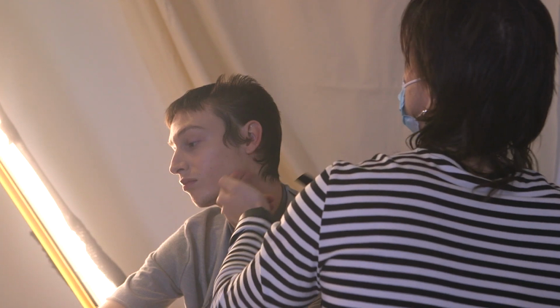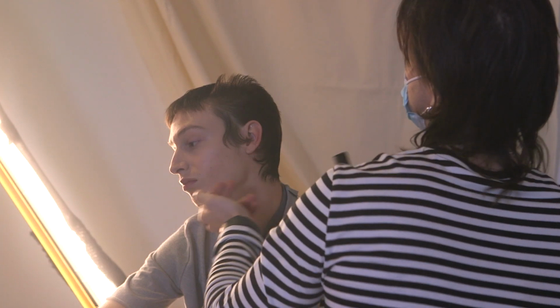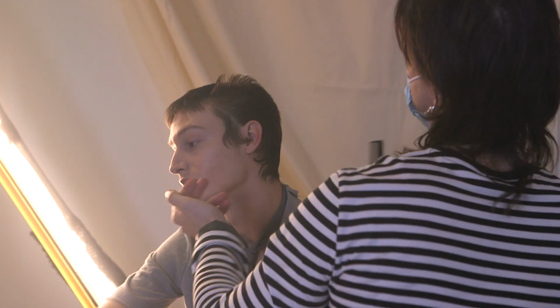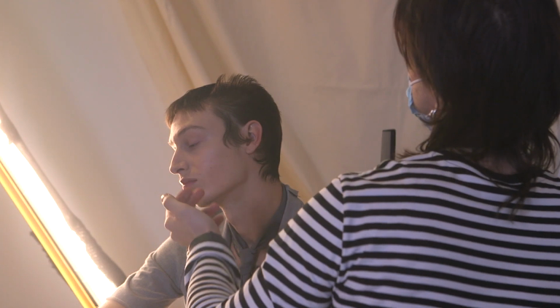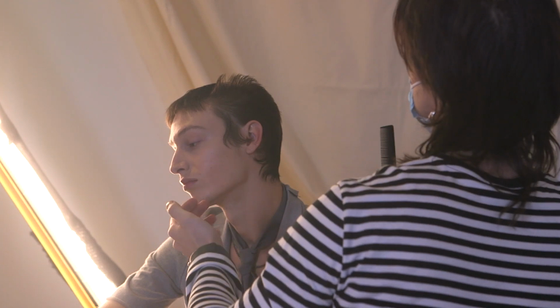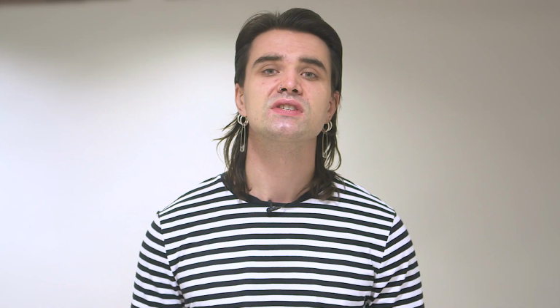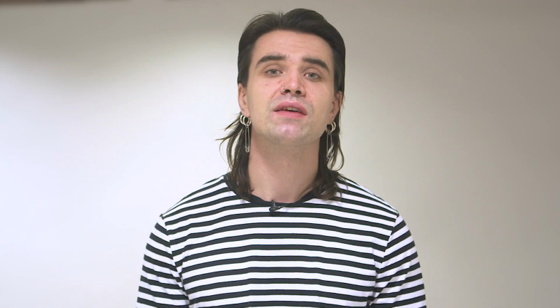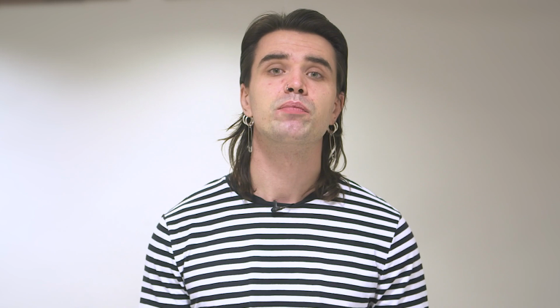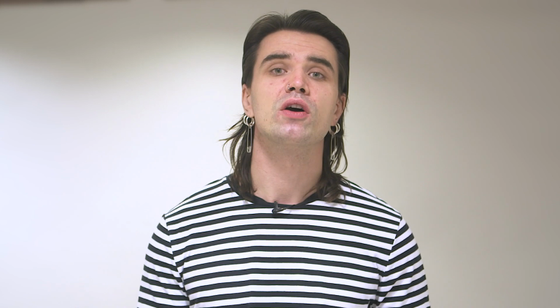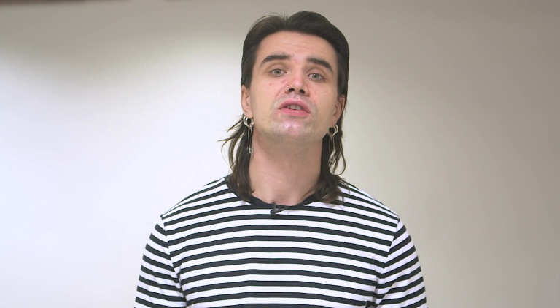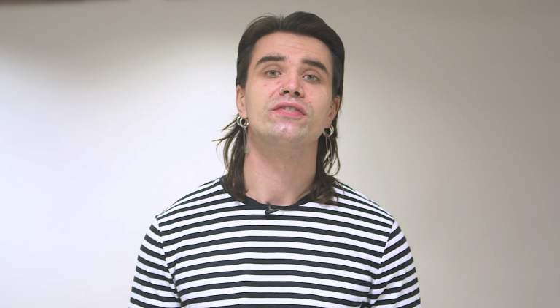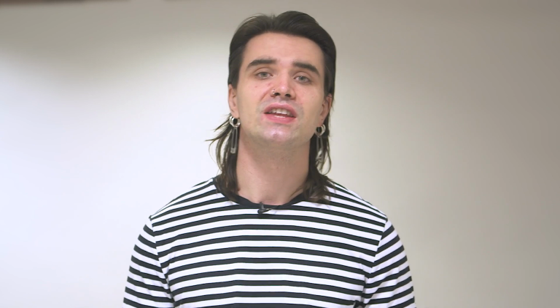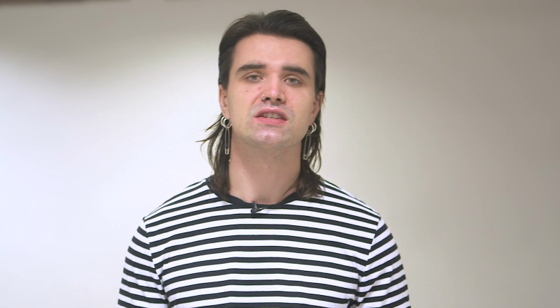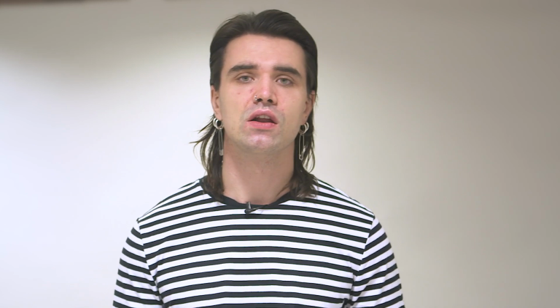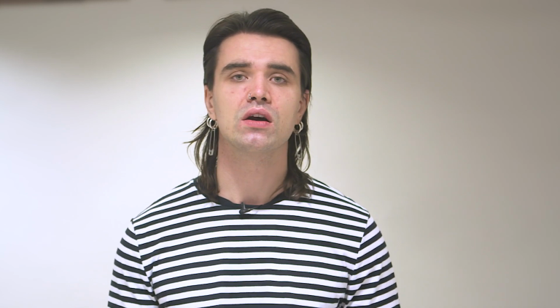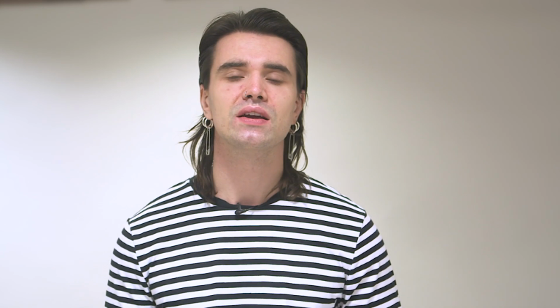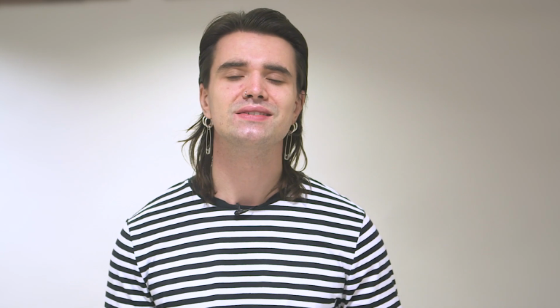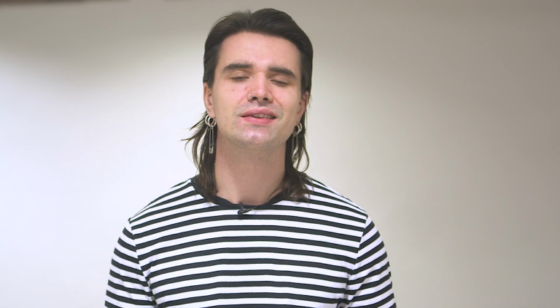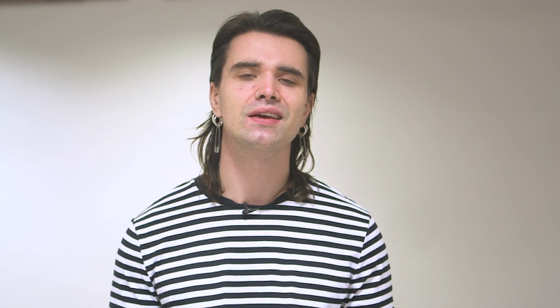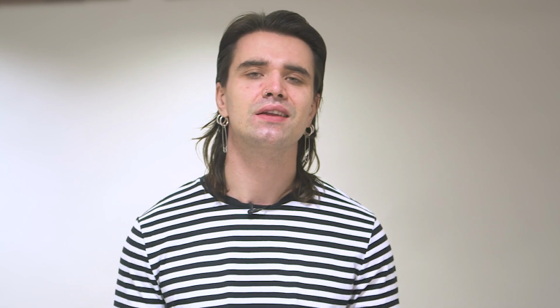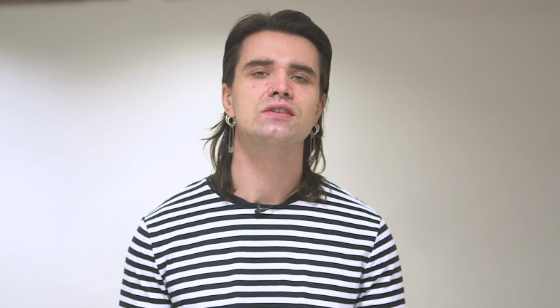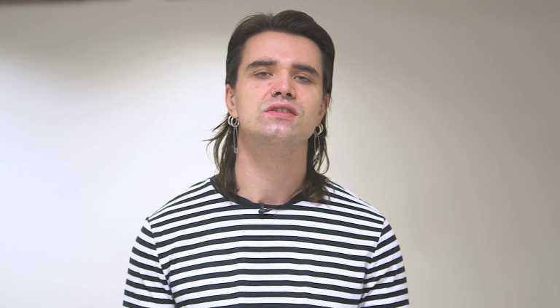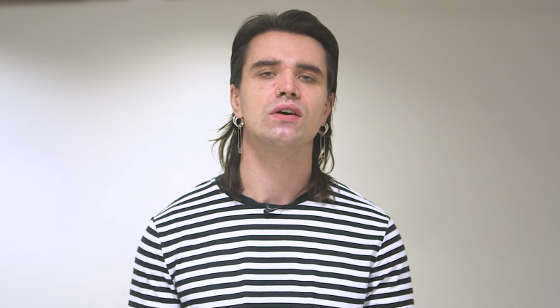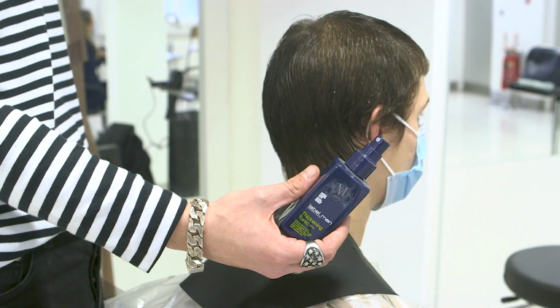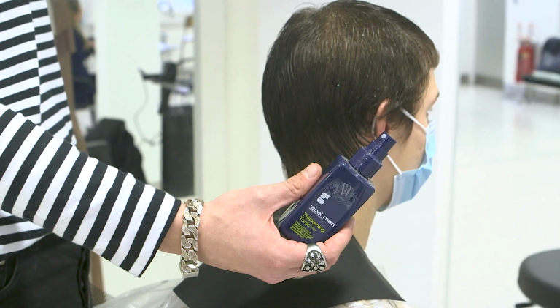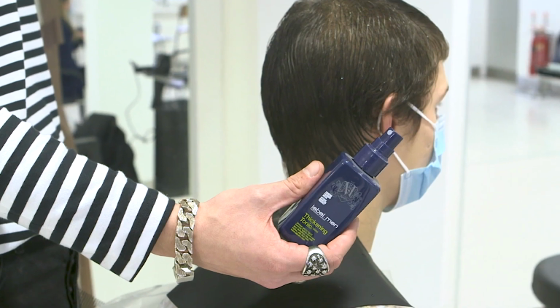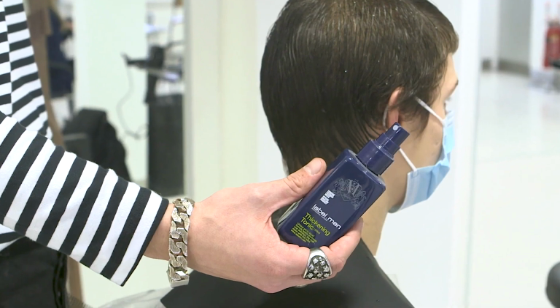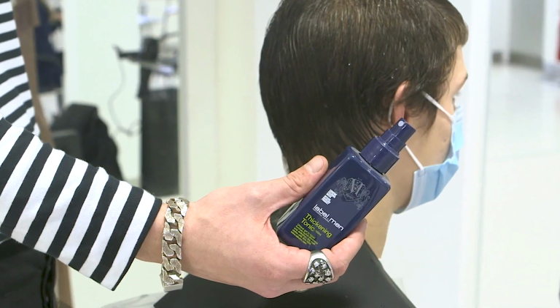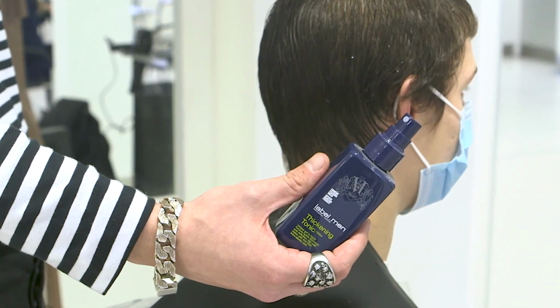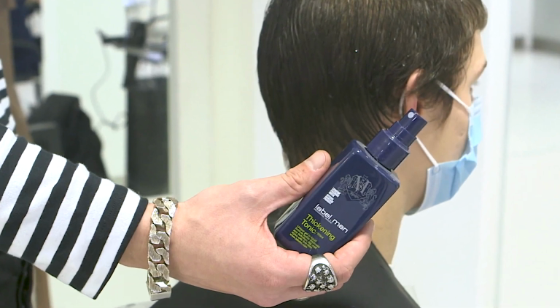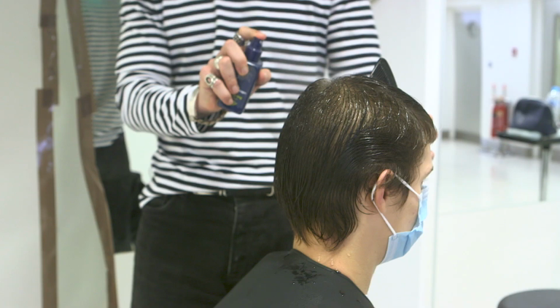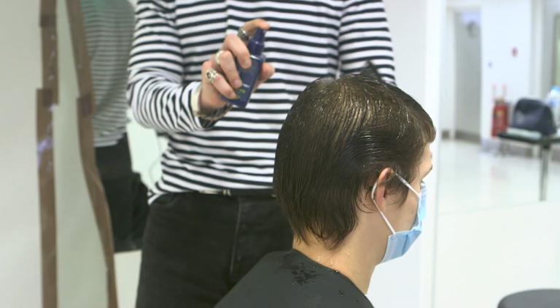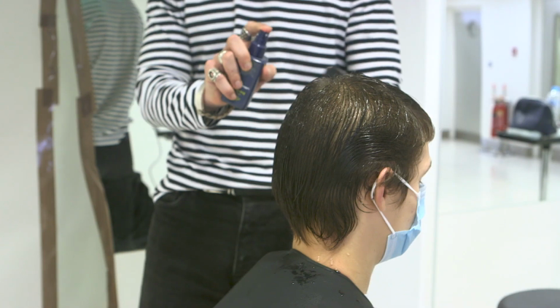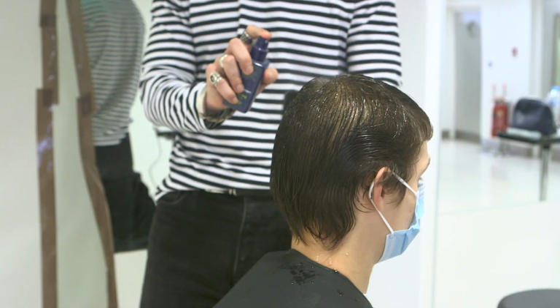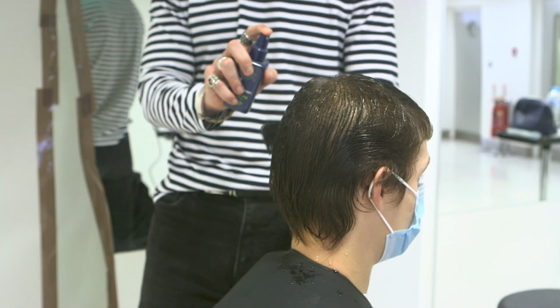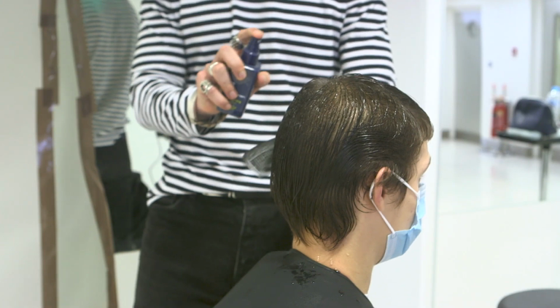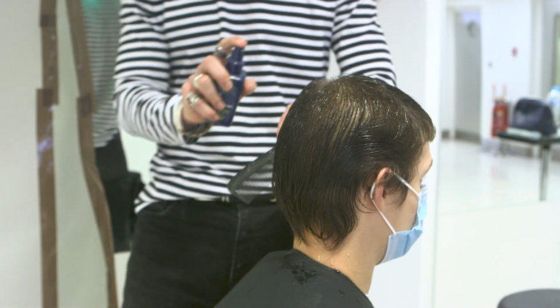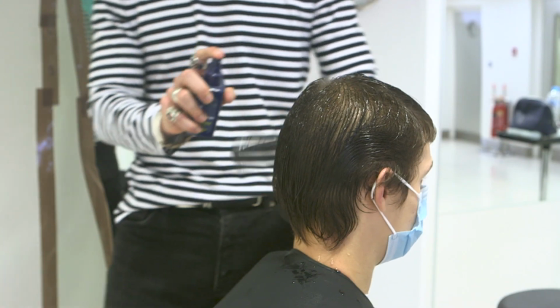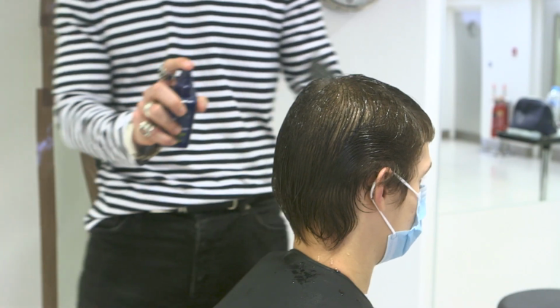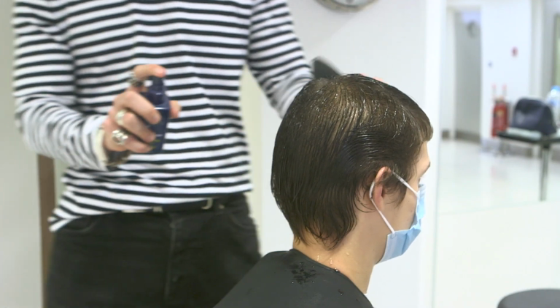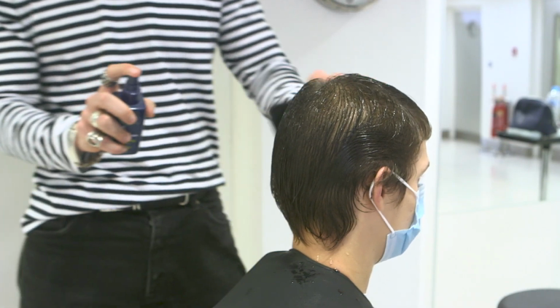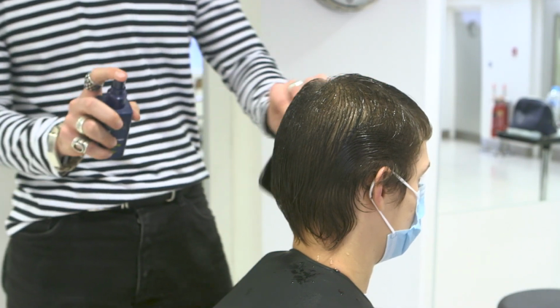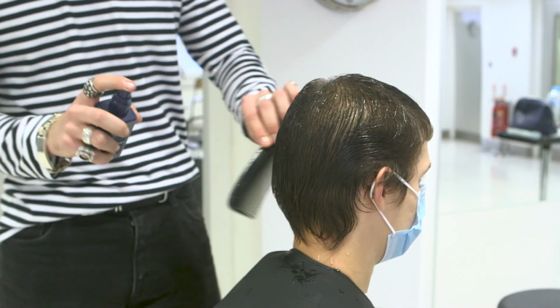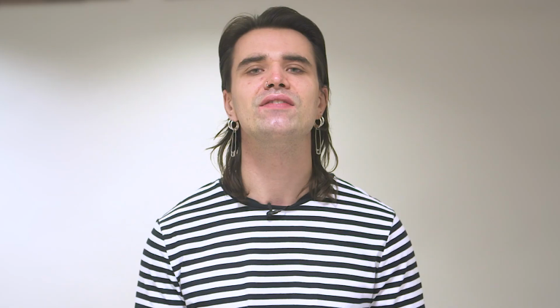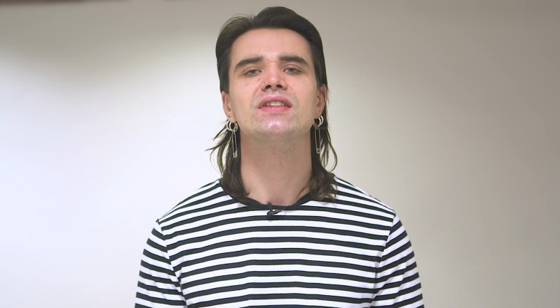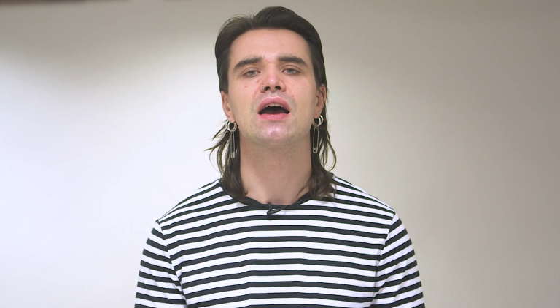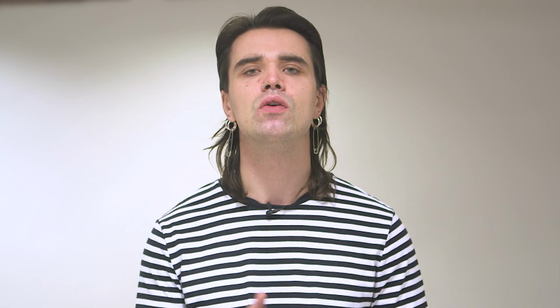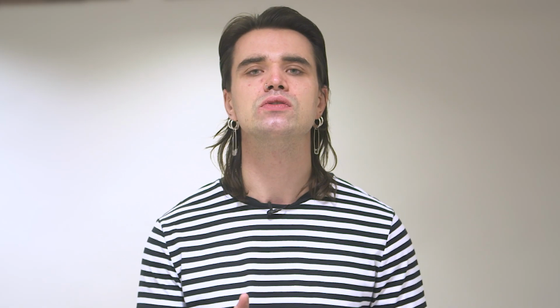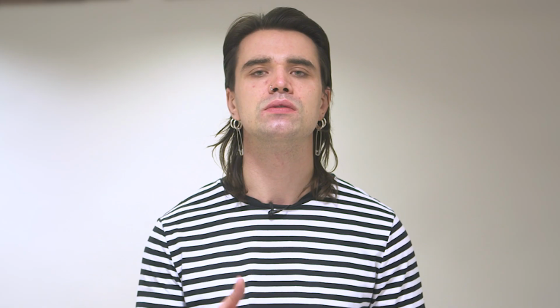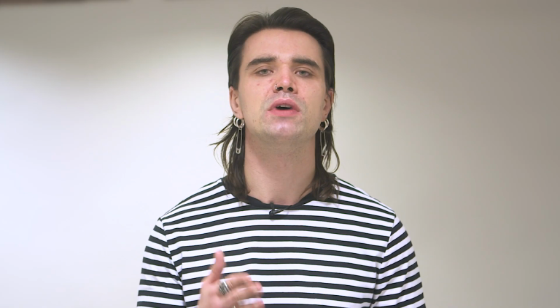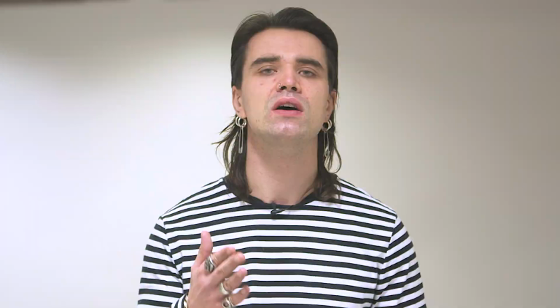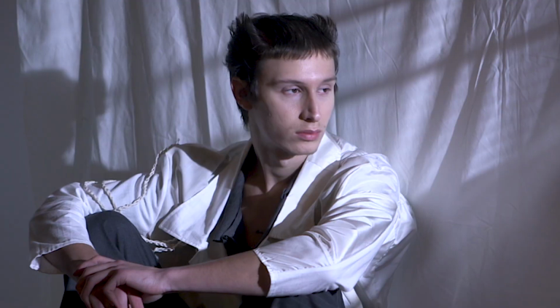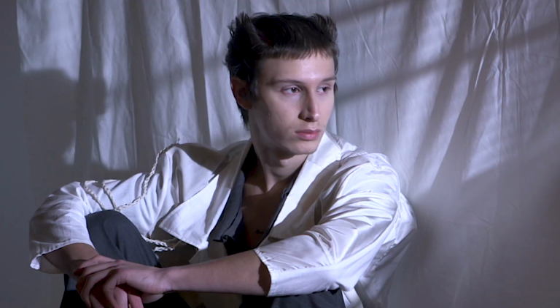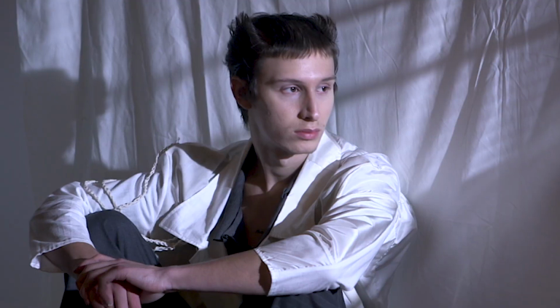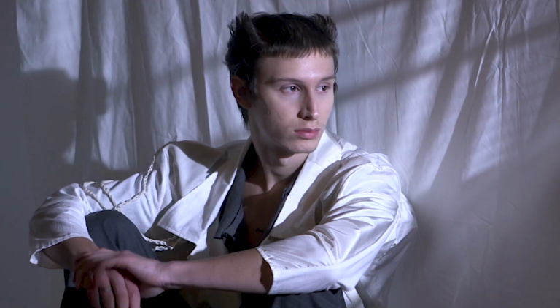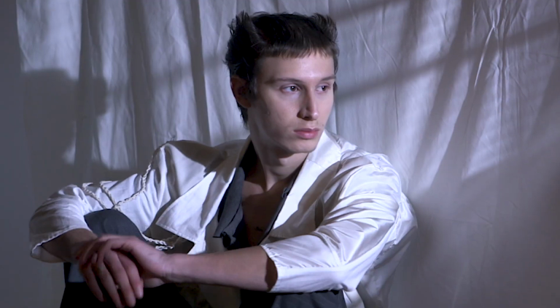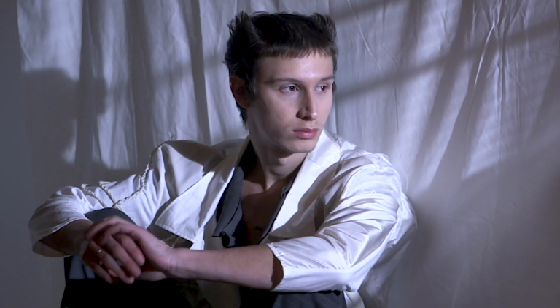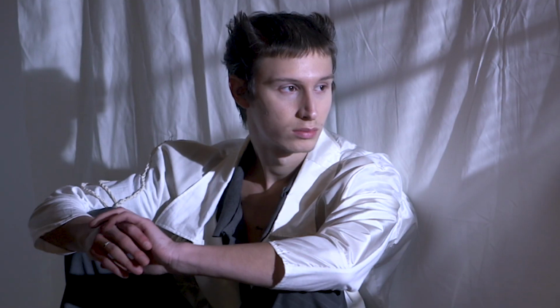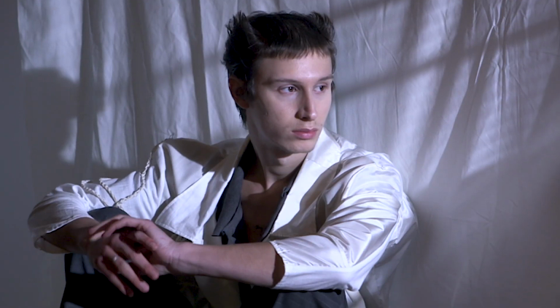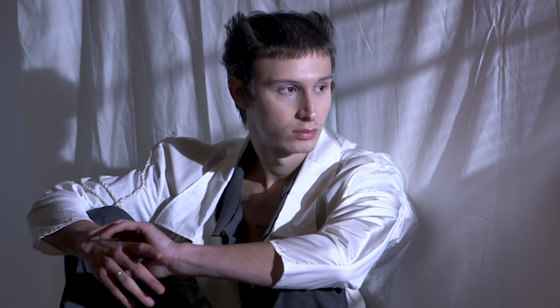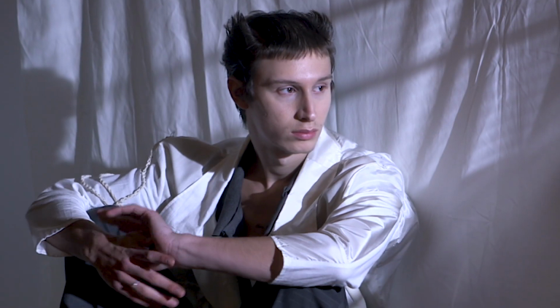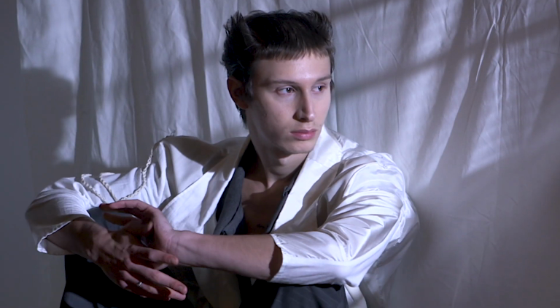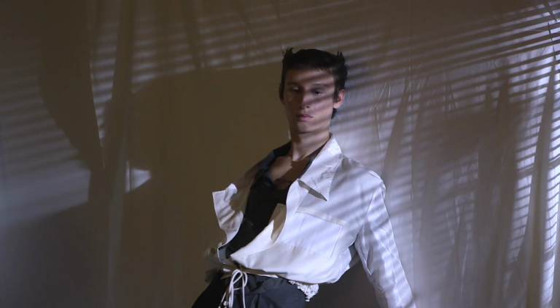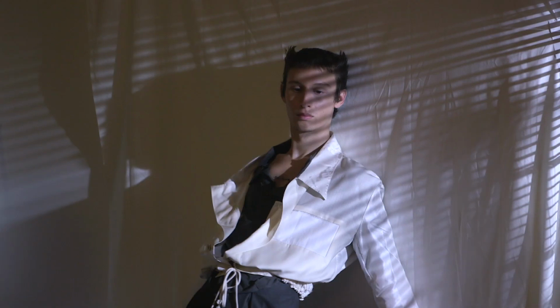The must-have product for this look is the thickening tonic, utilizing that wet and dry hair to give it that ultimate grungy finish.